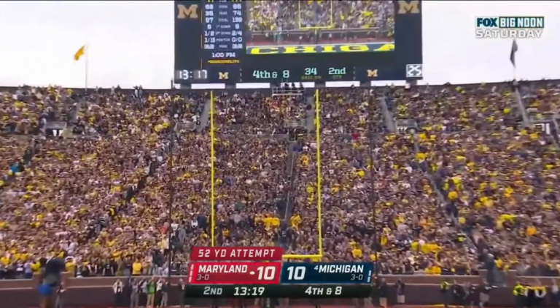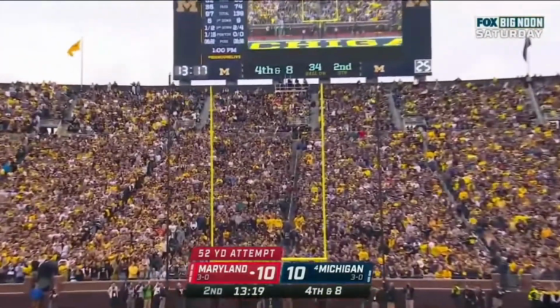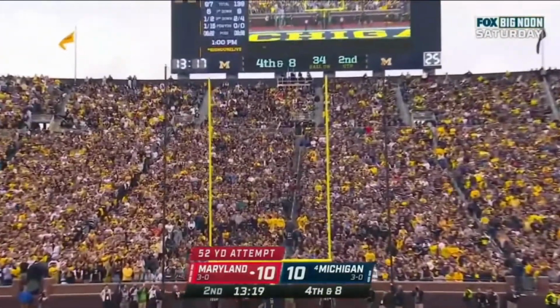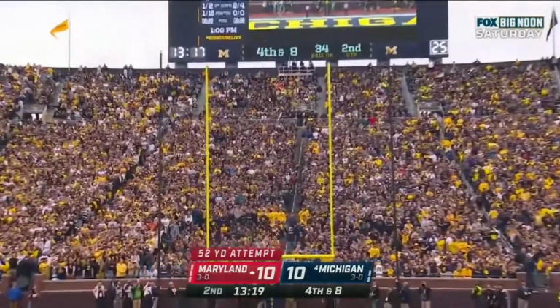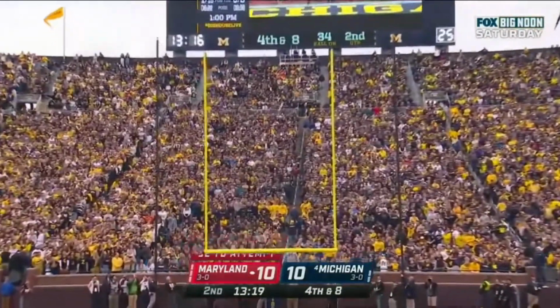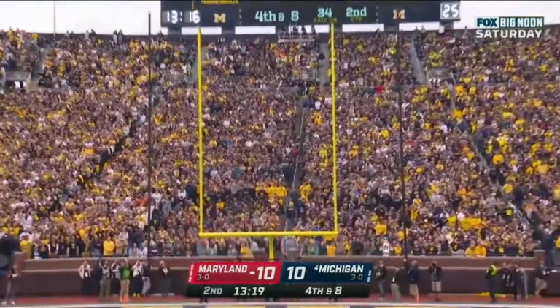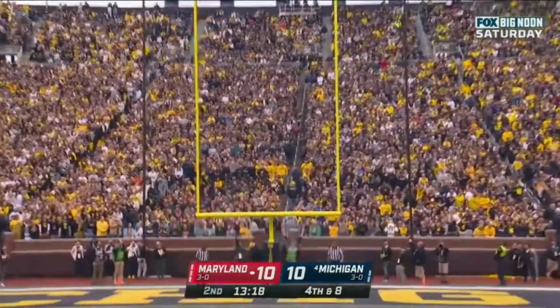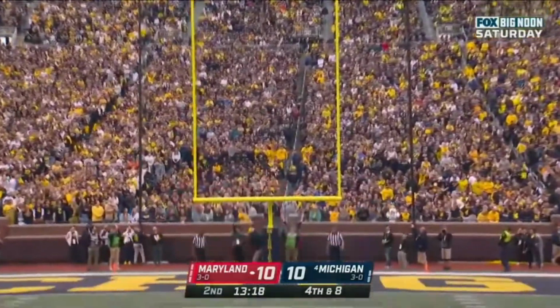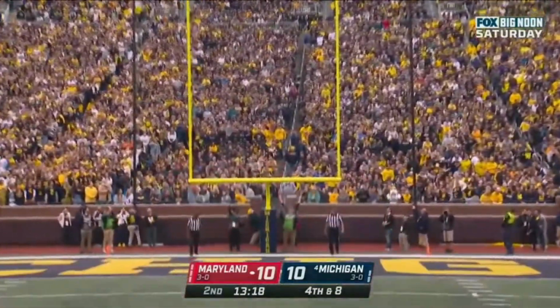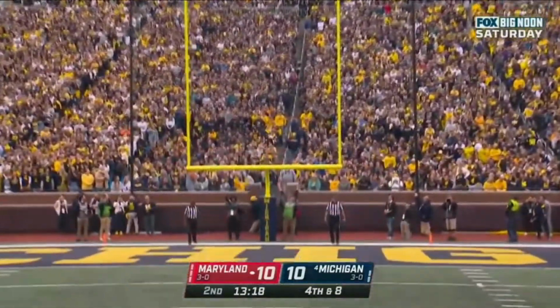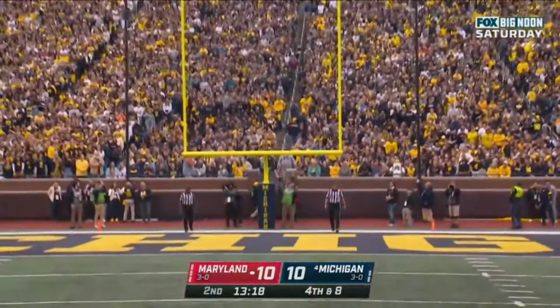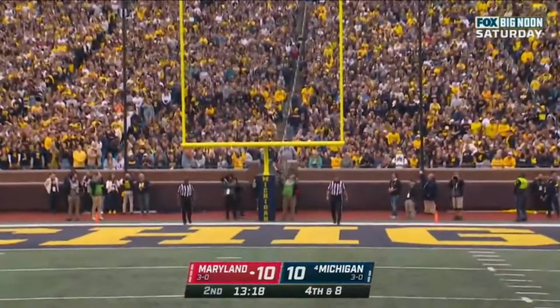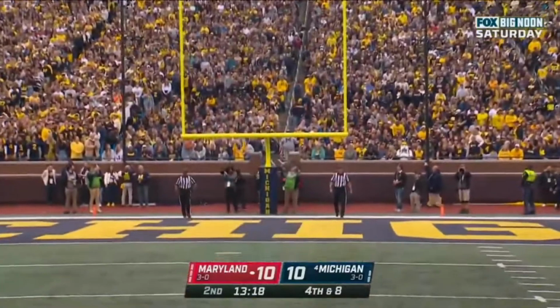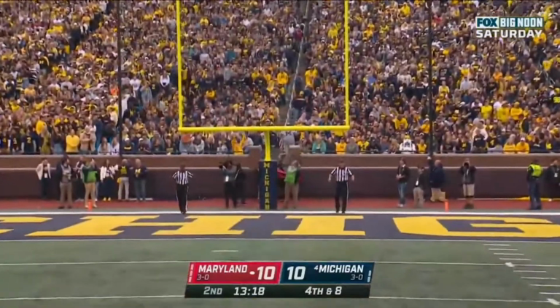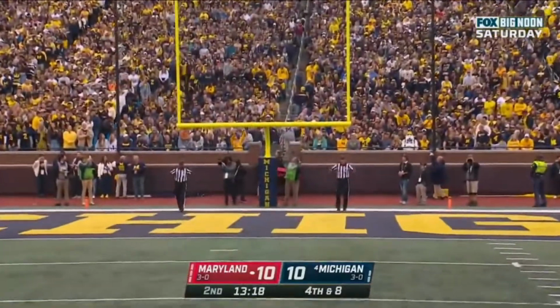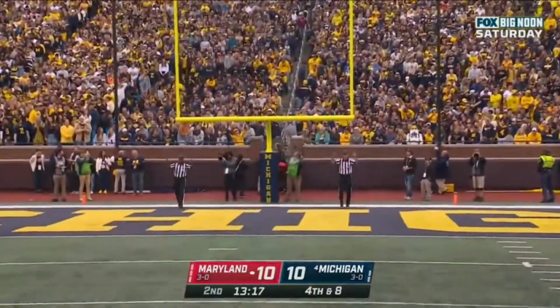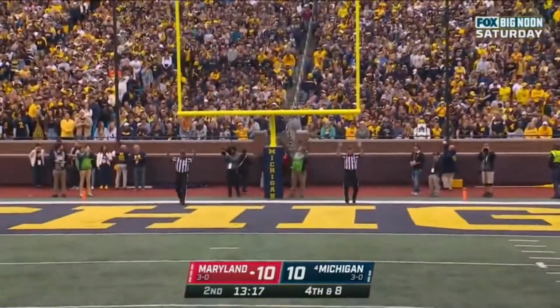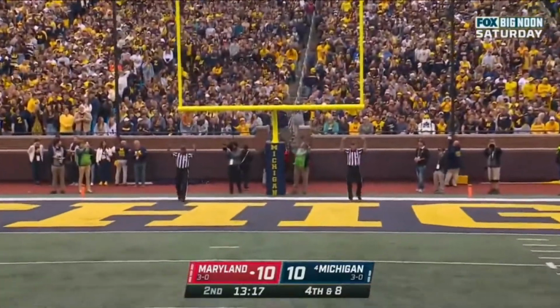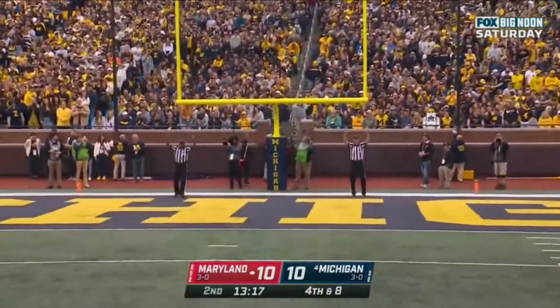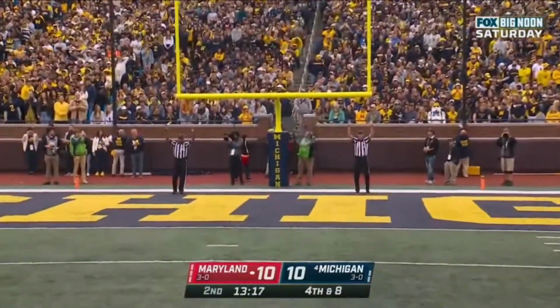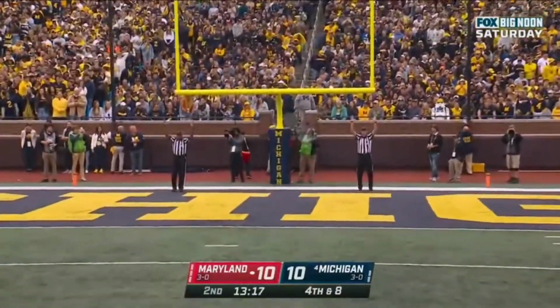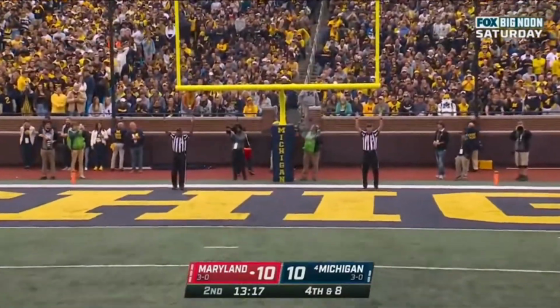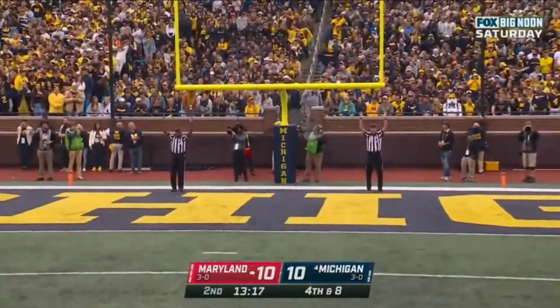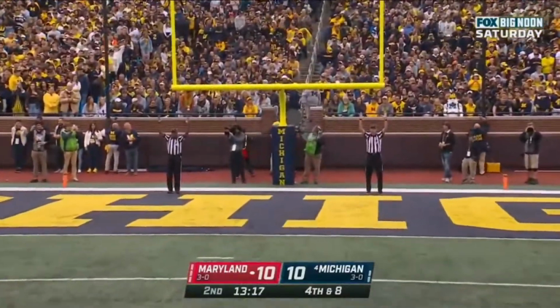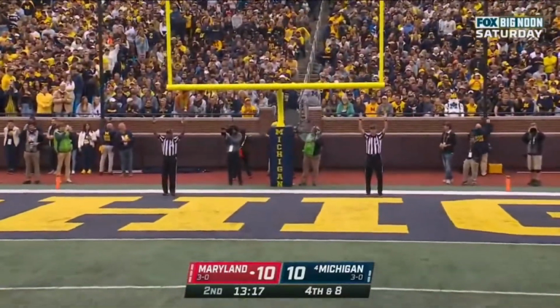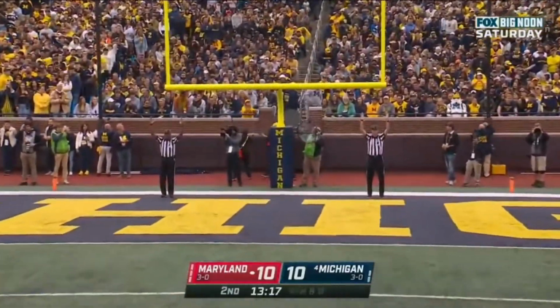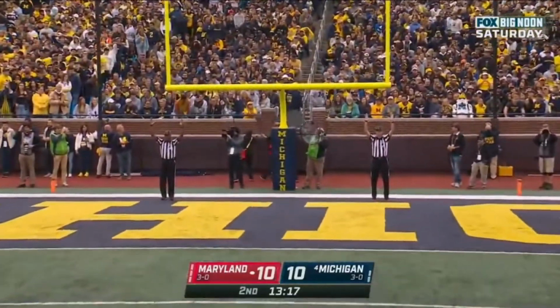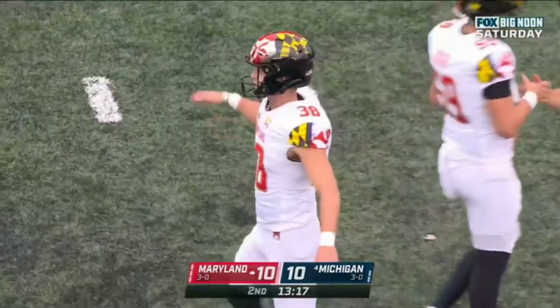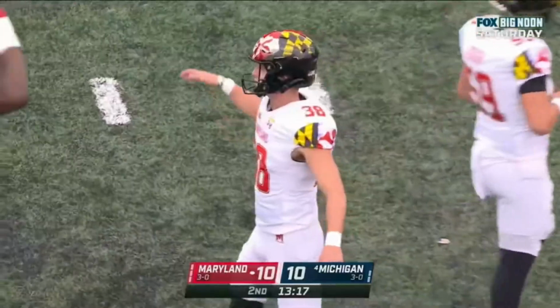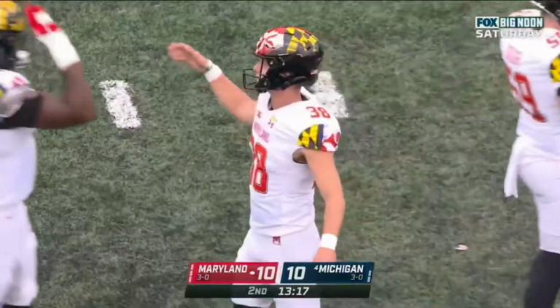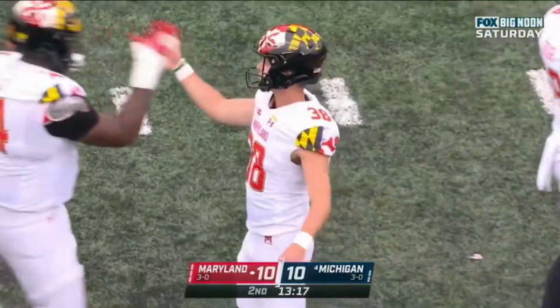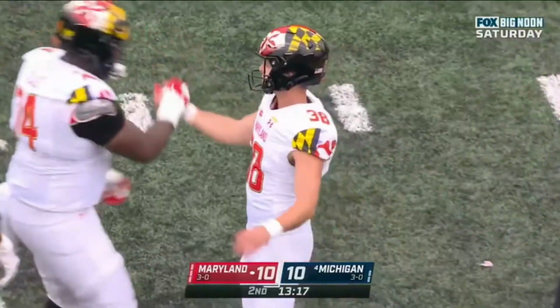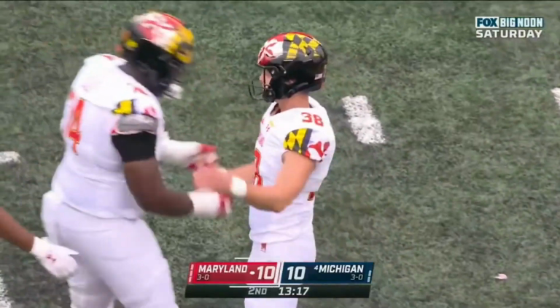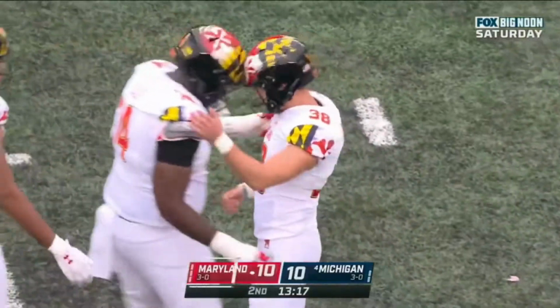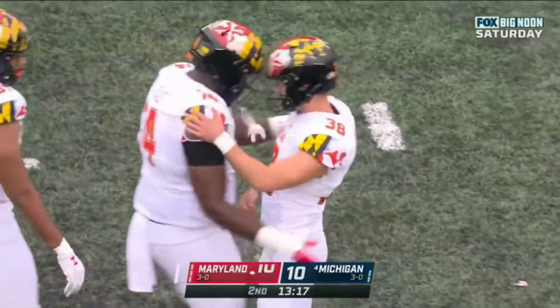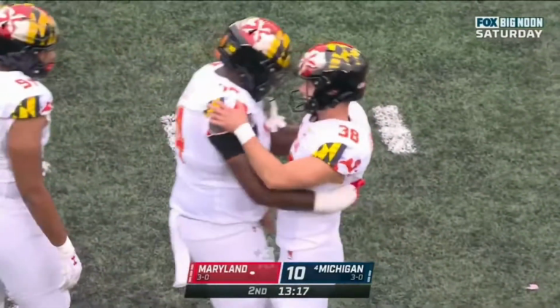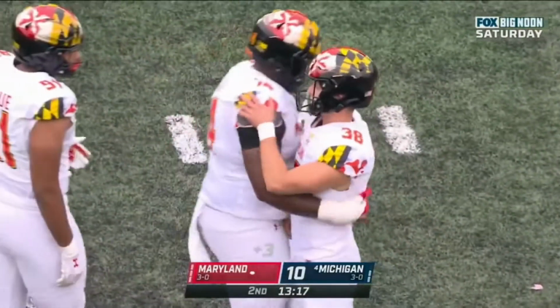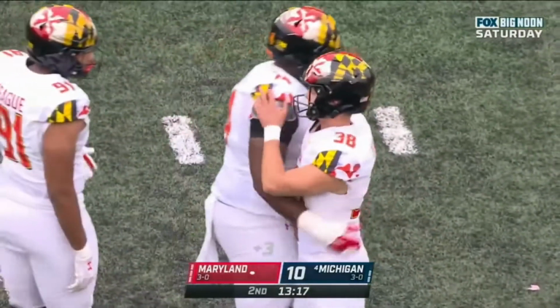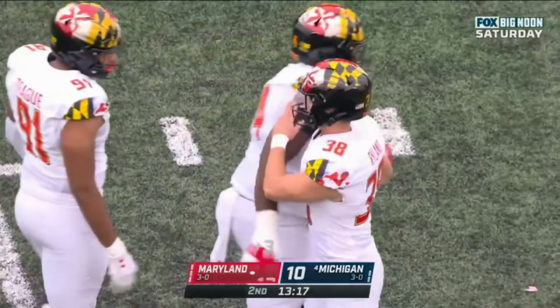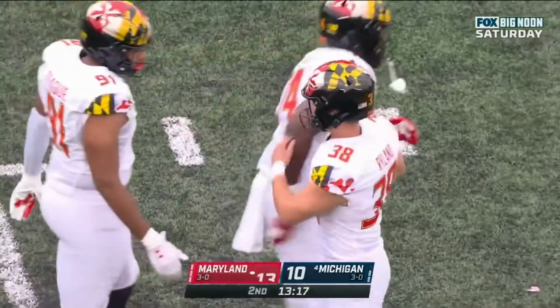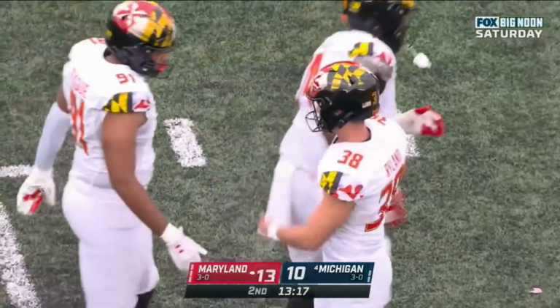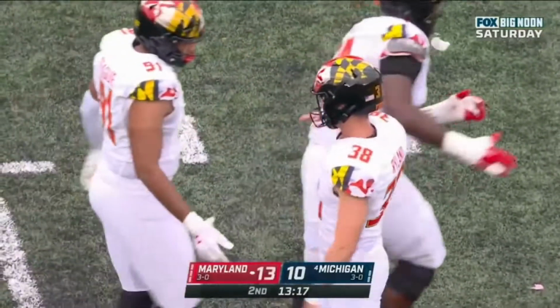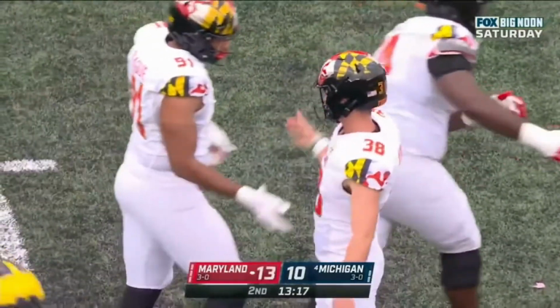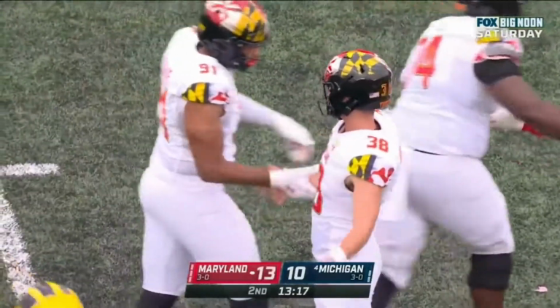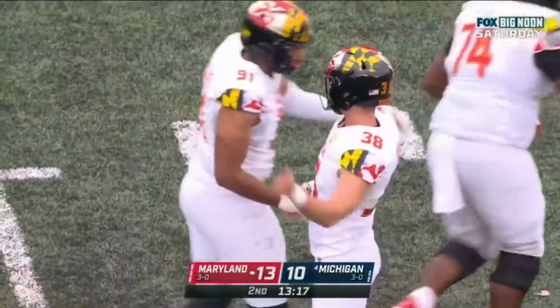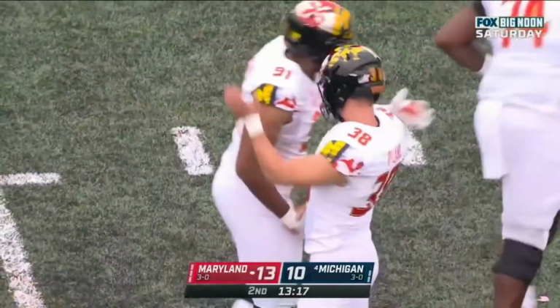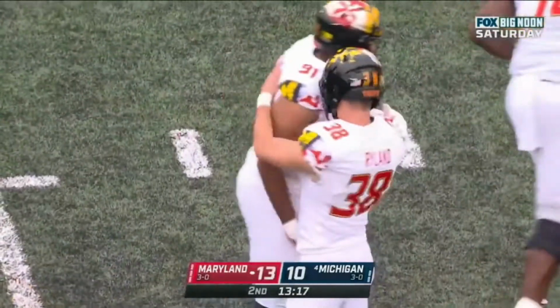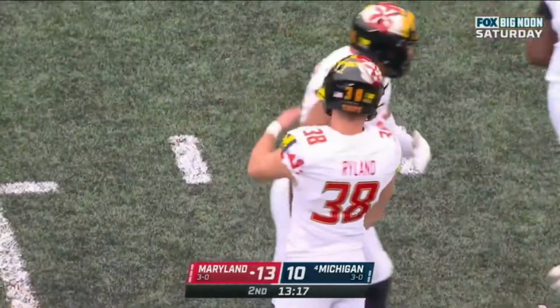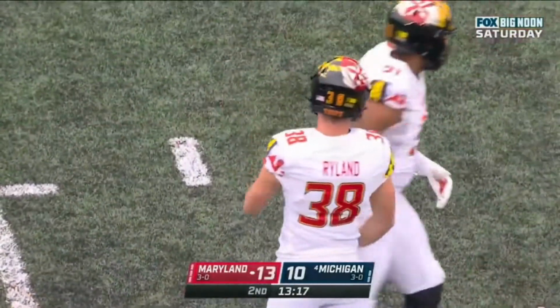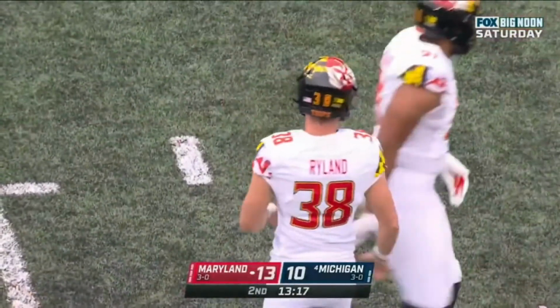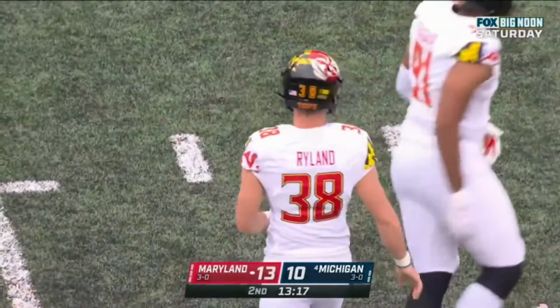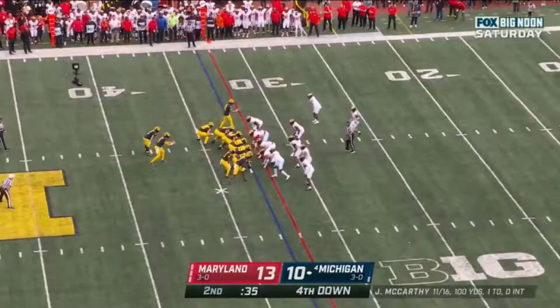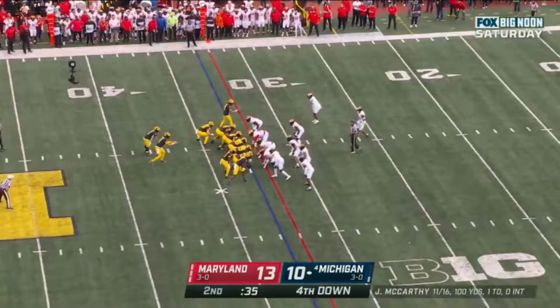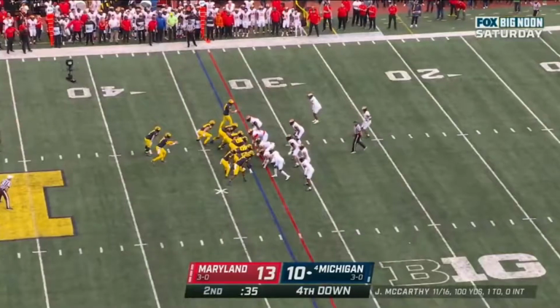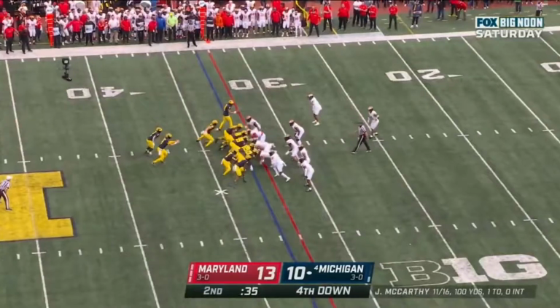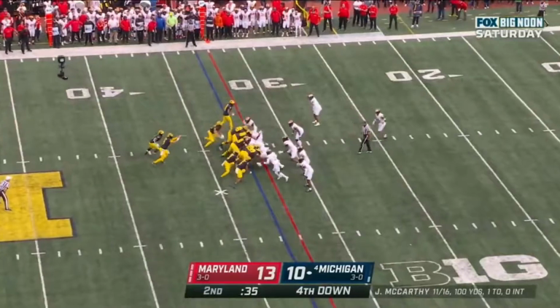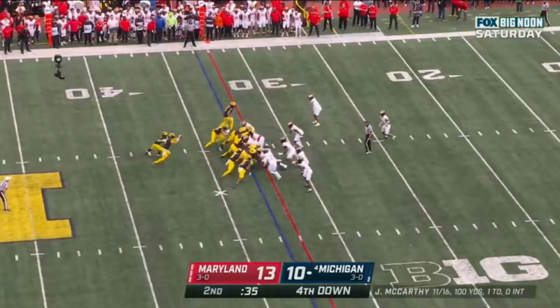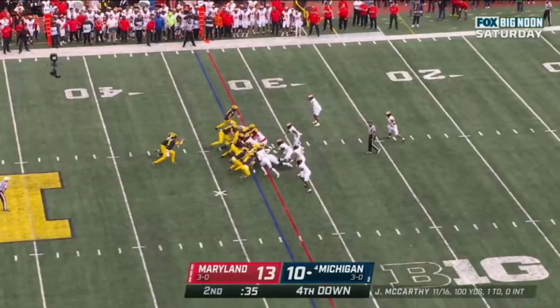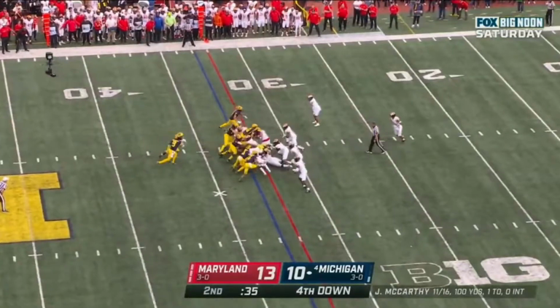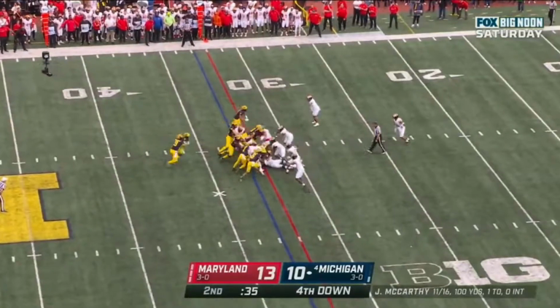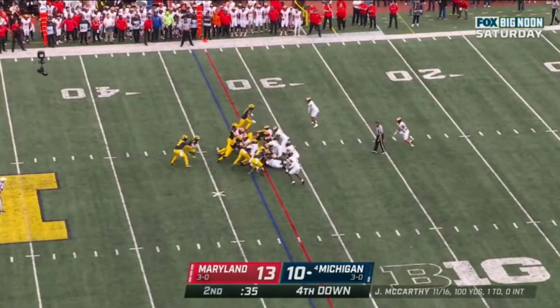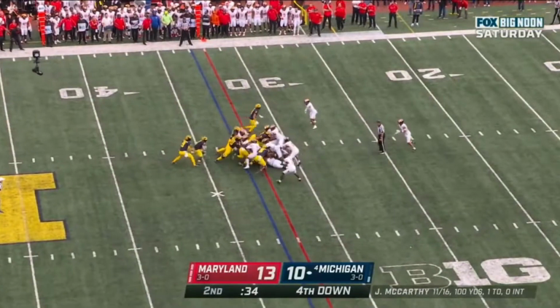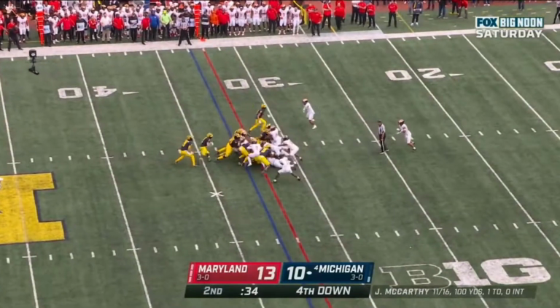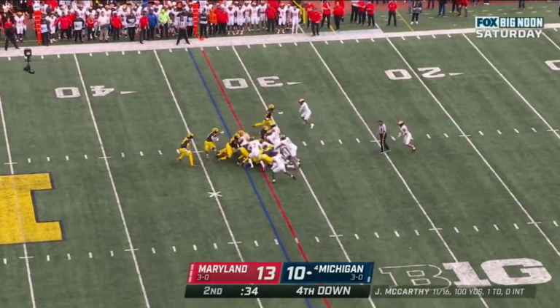Once again, he is perfect — twenty-three in a row for Chad Ryland. Get quickly to the line of scrimmage.